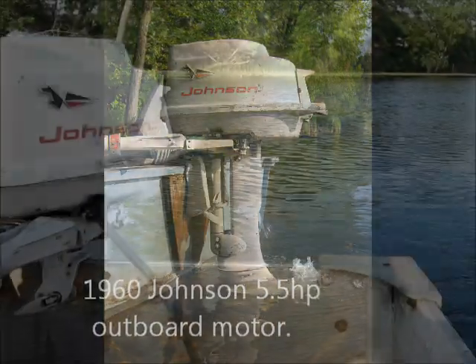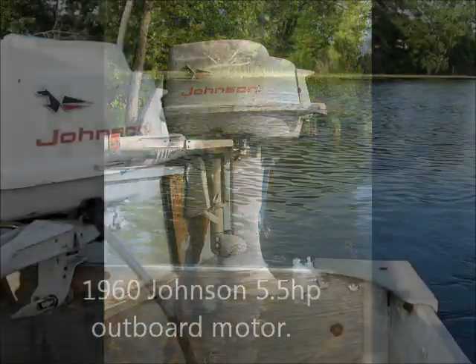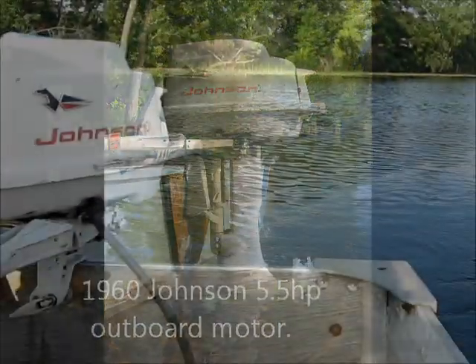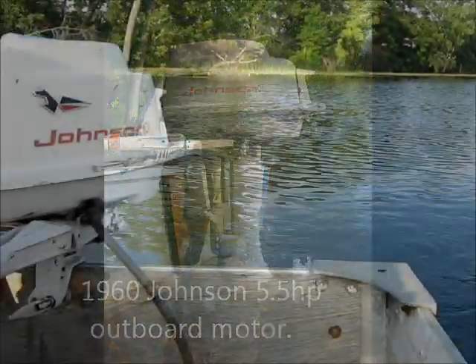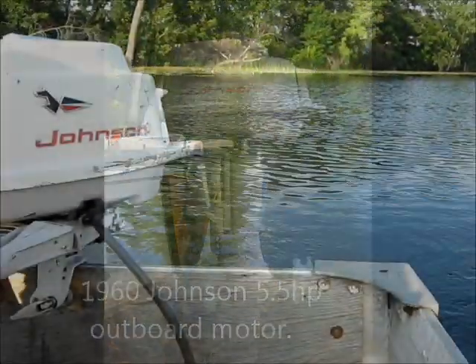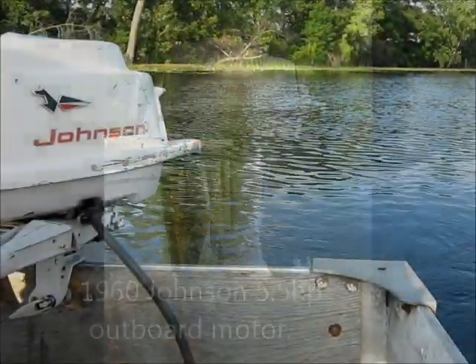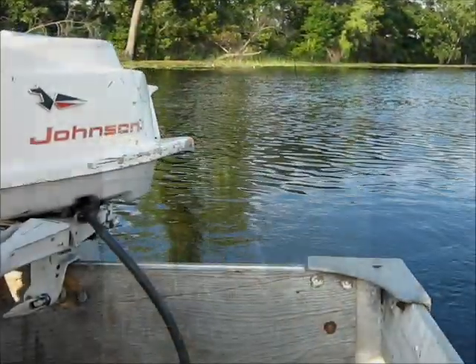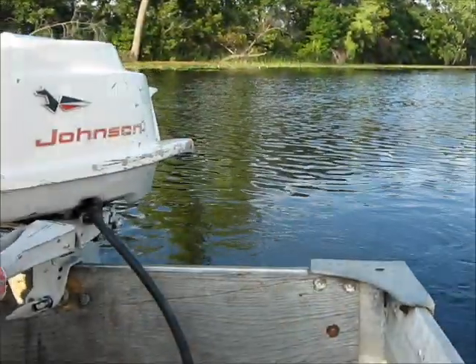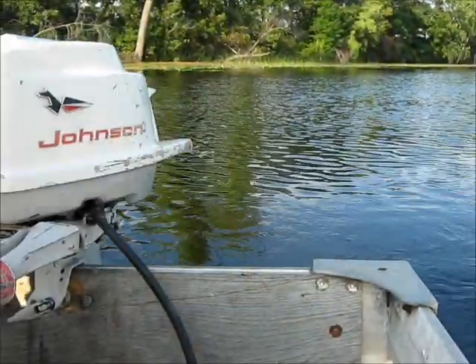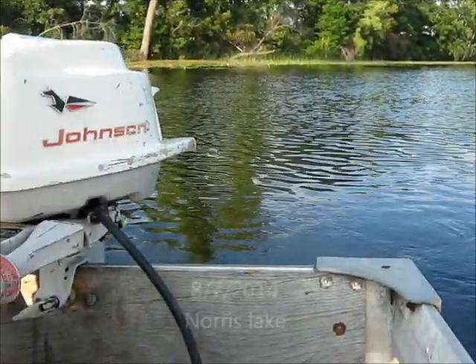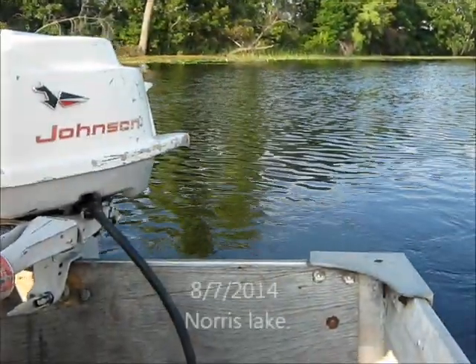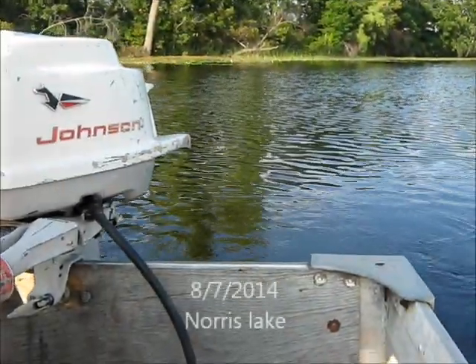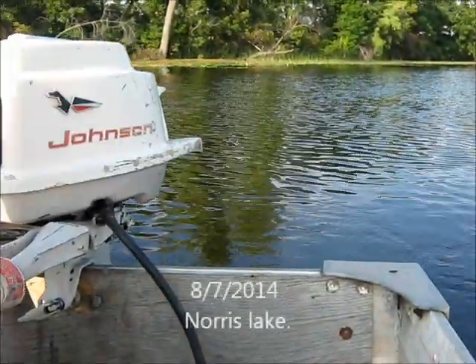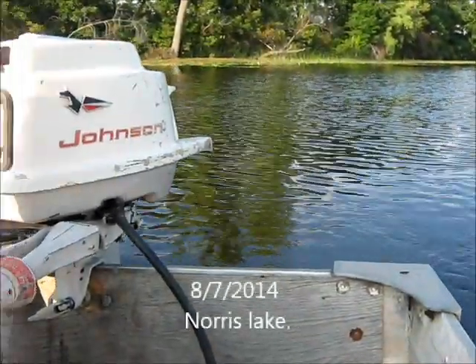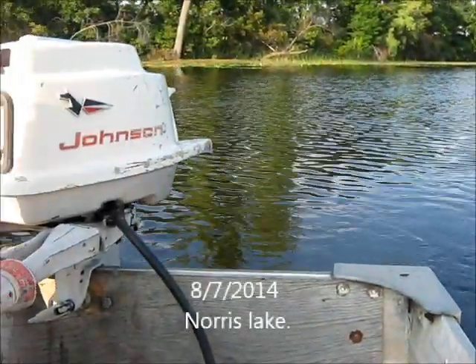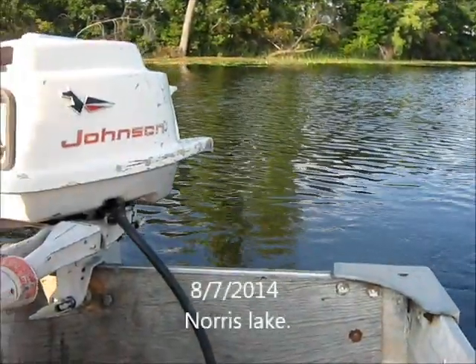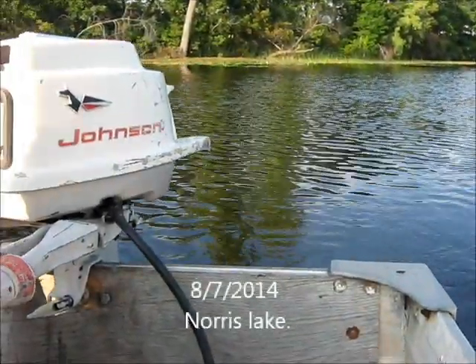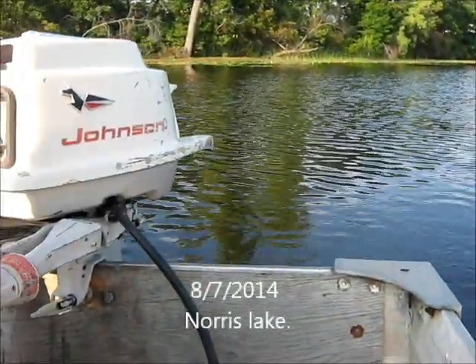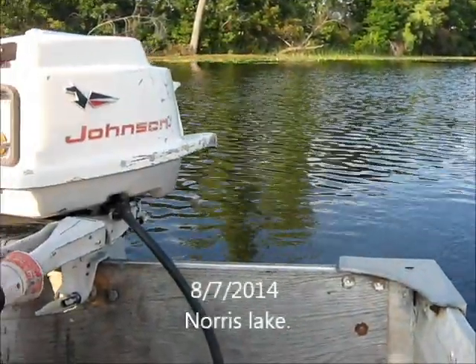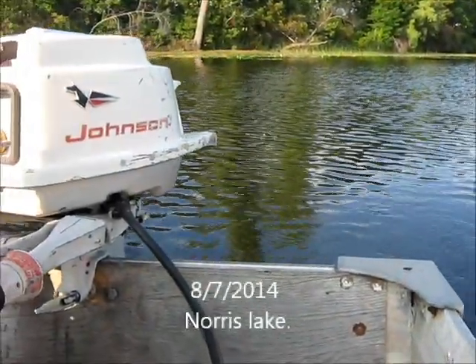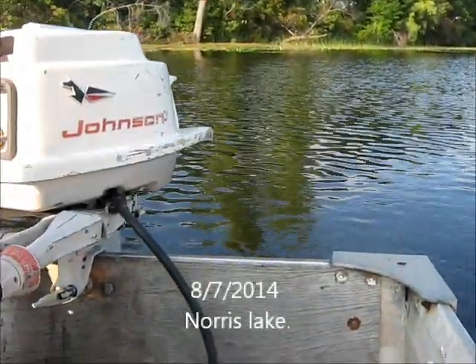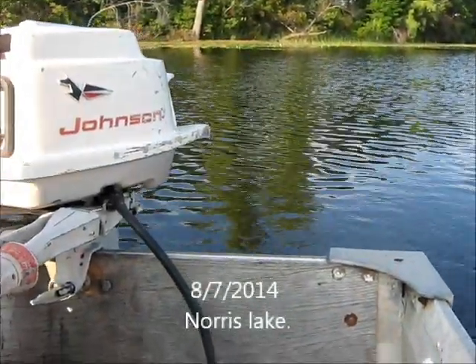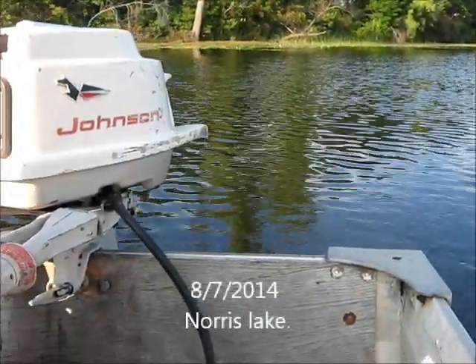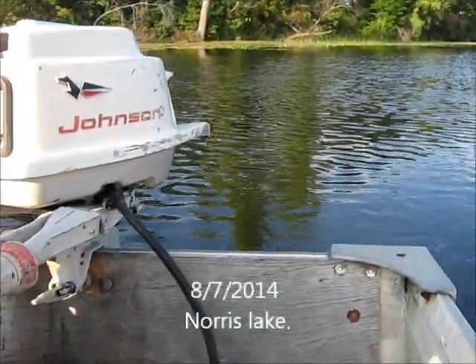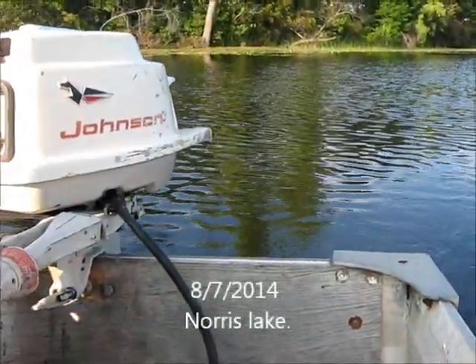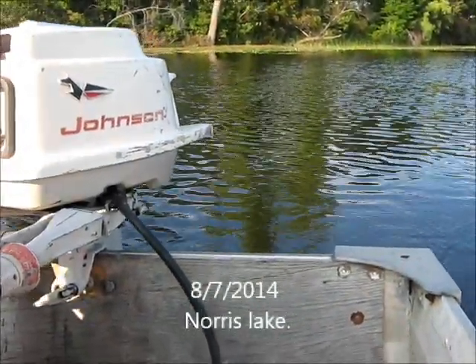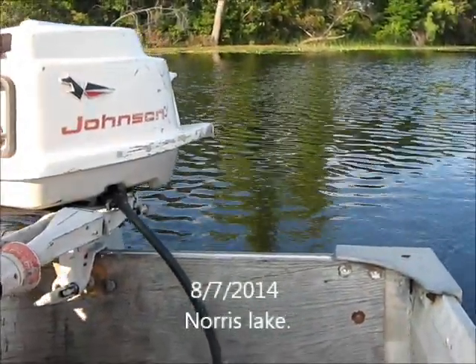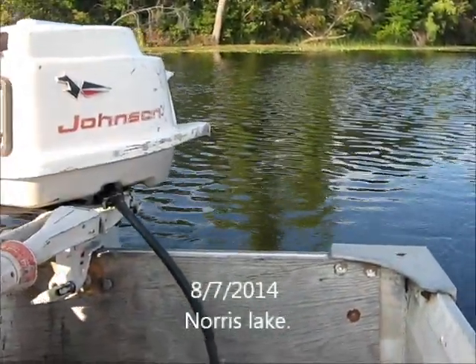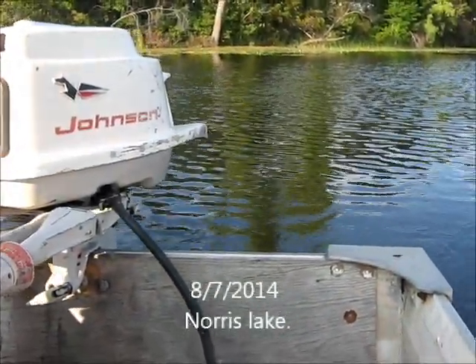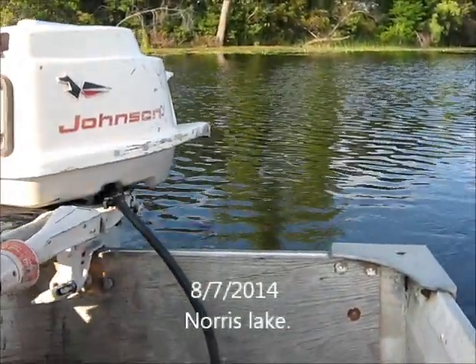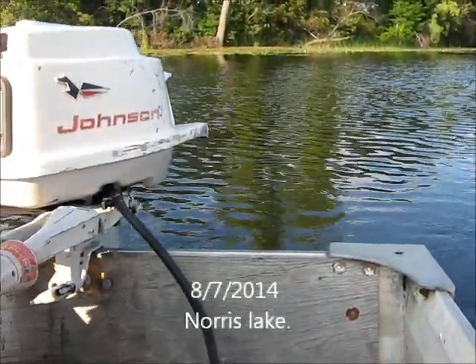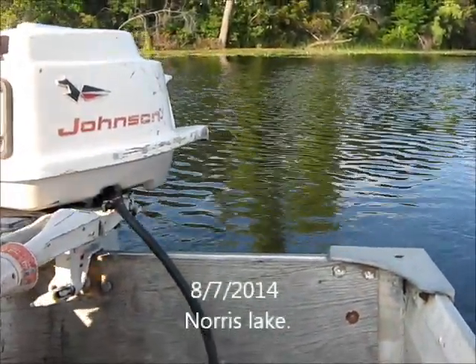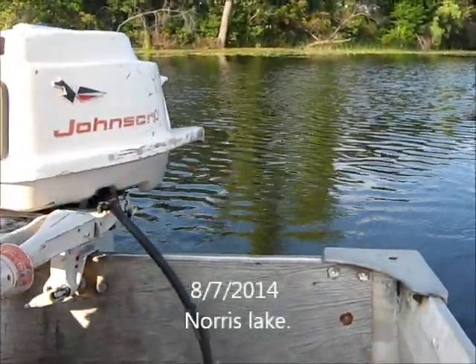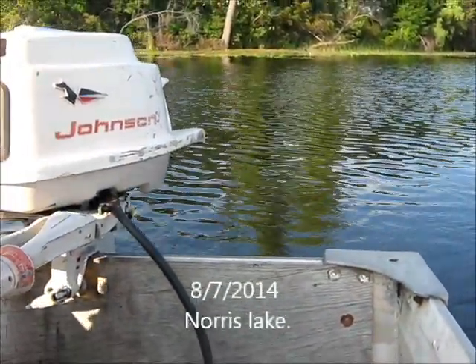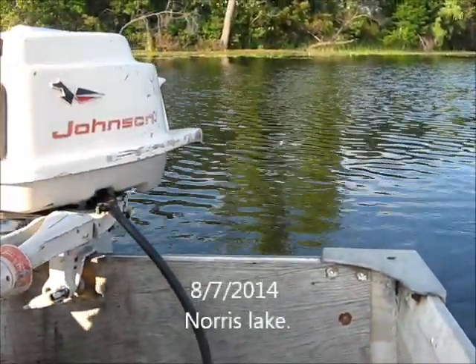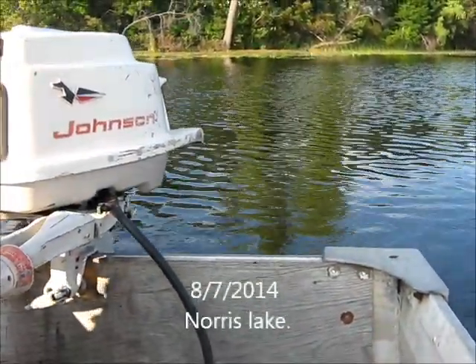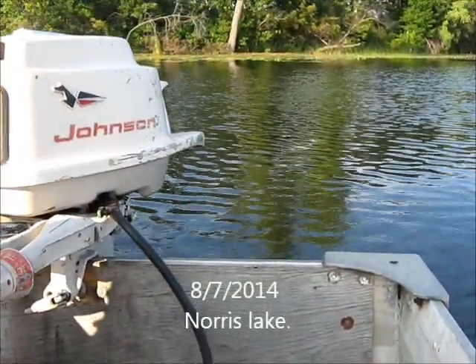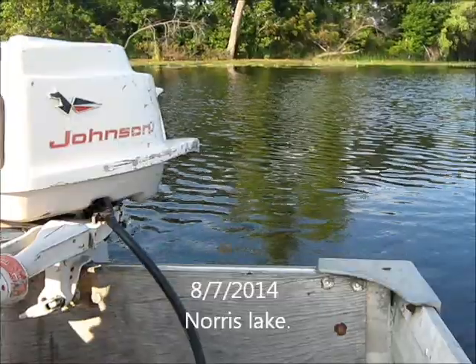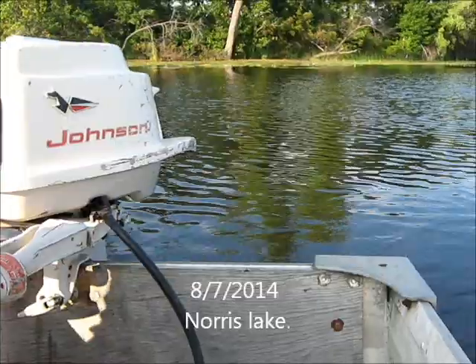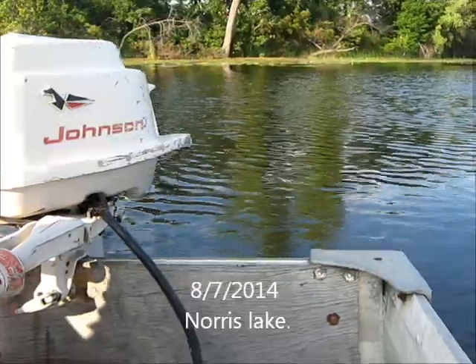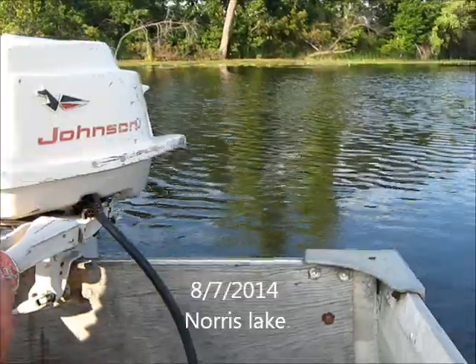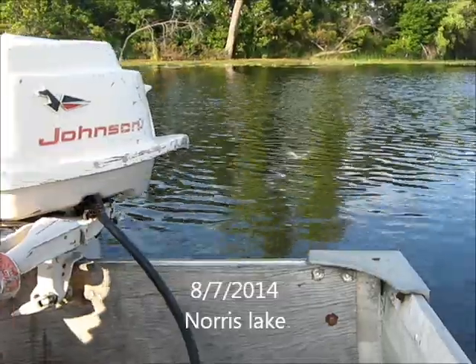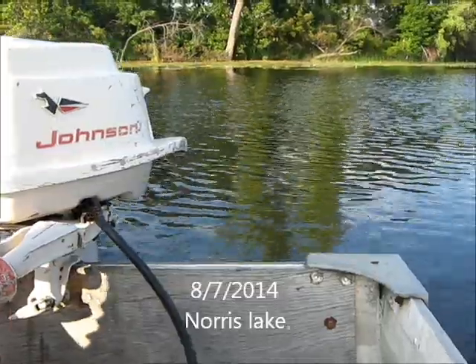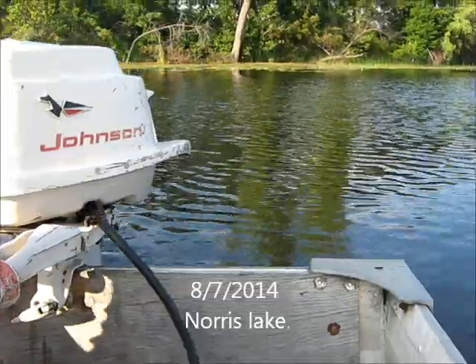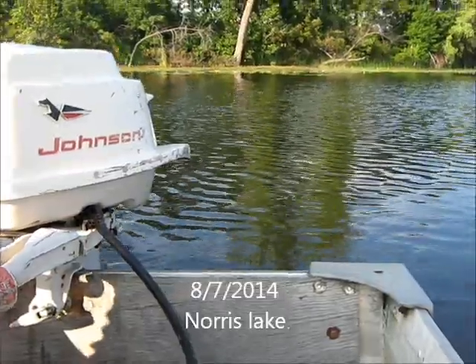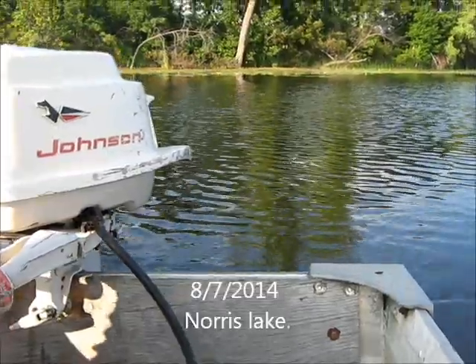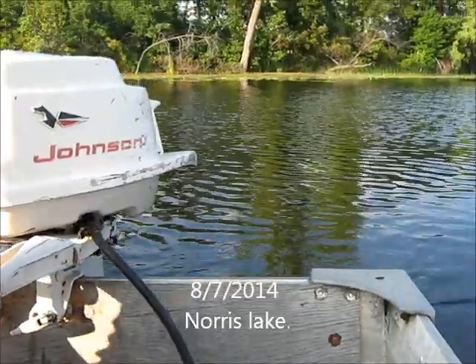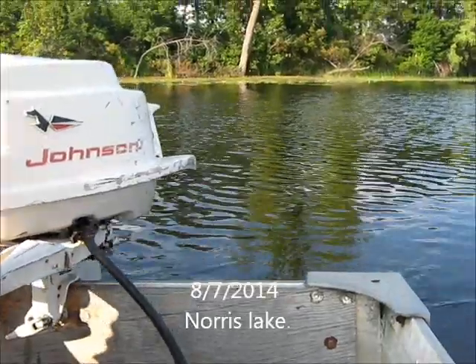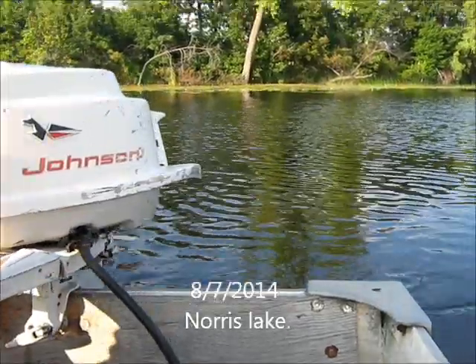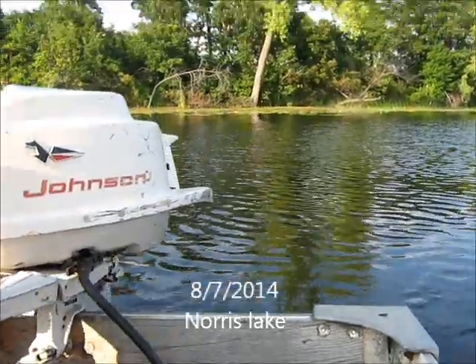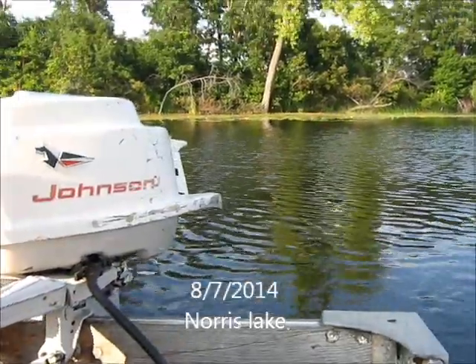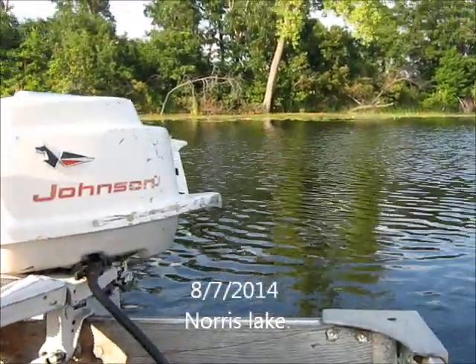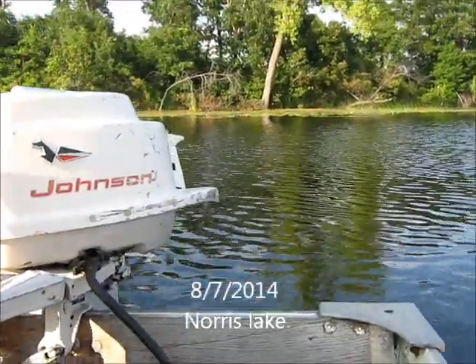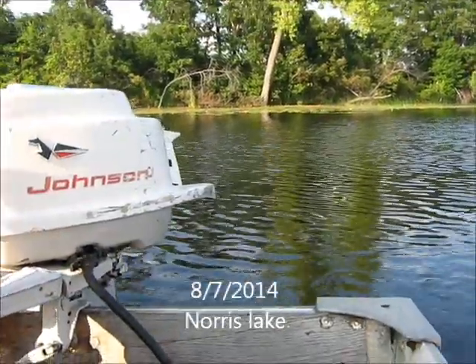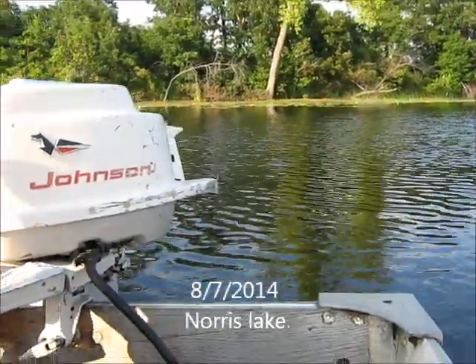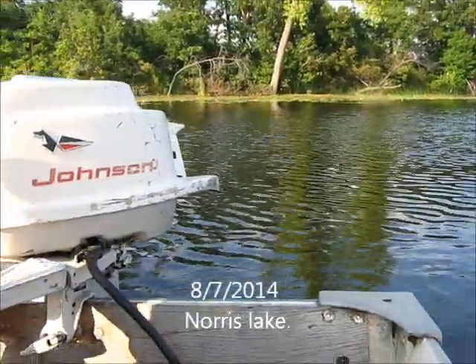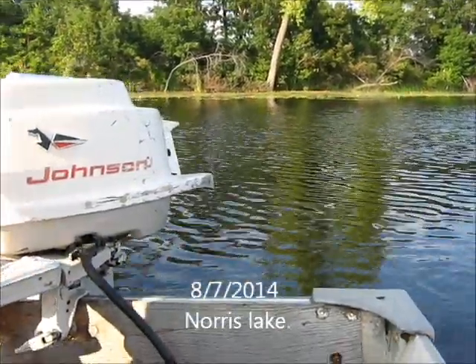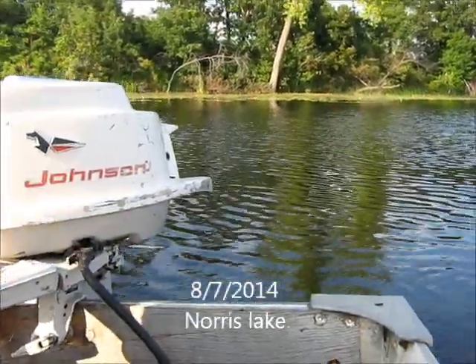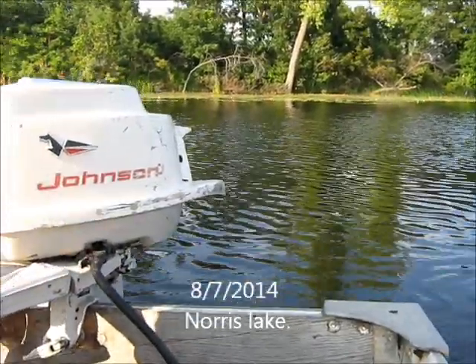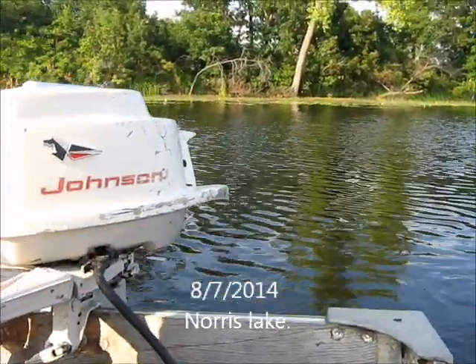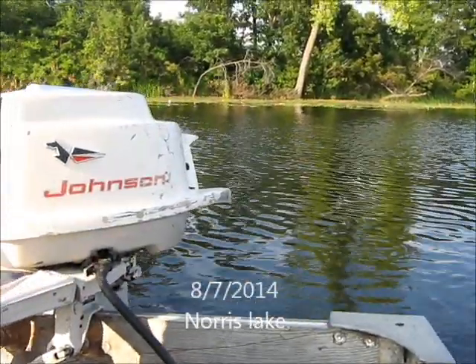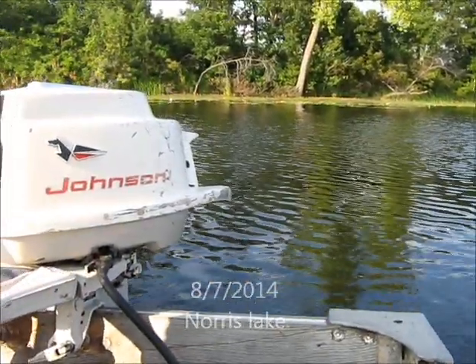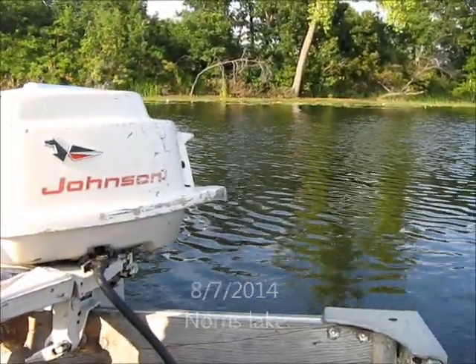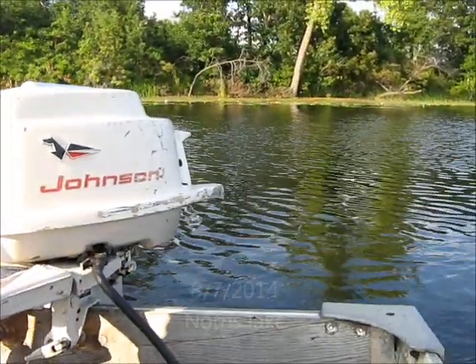Hello everybody, Ben Demar here again. Me and Pepper are back up here at Norris Lake in St. Francis, Minnesota, and today is August 7th, 2014.